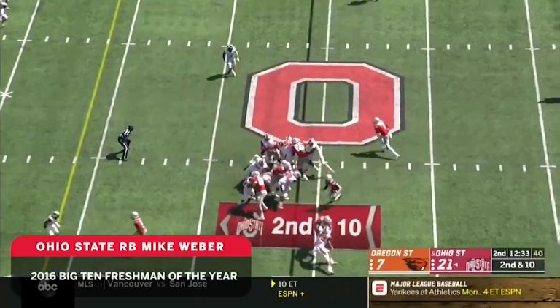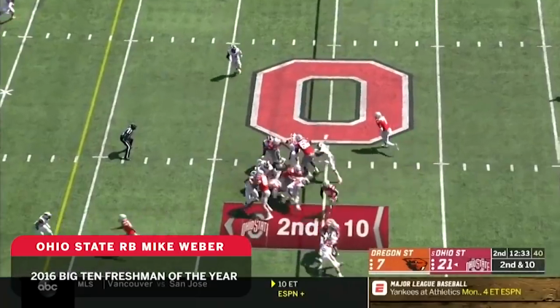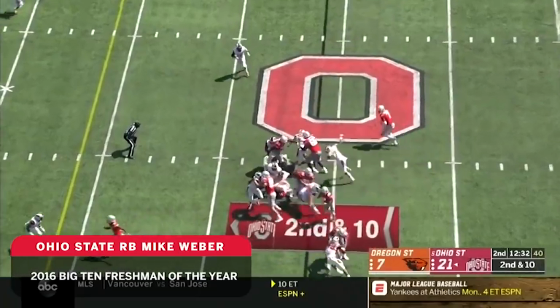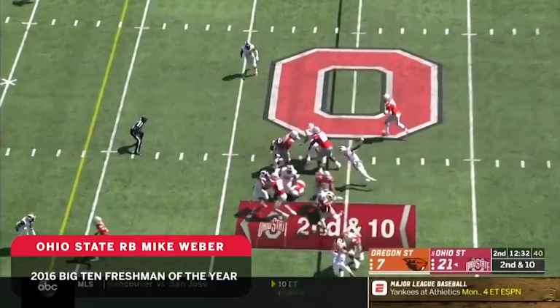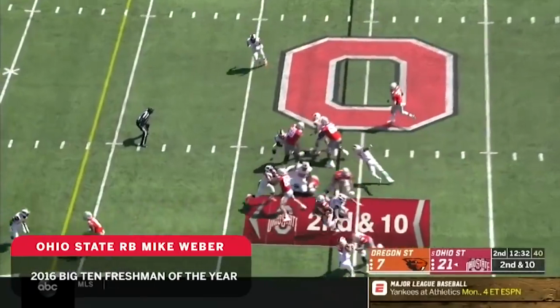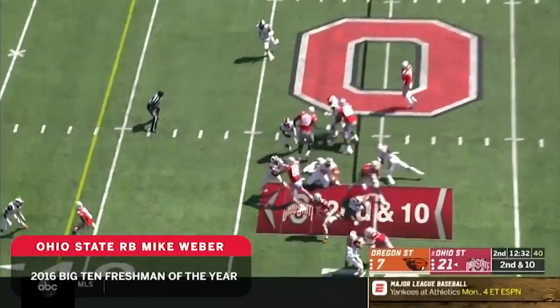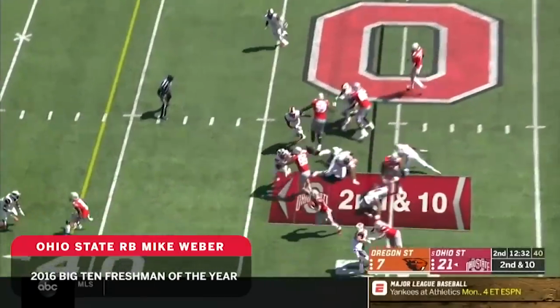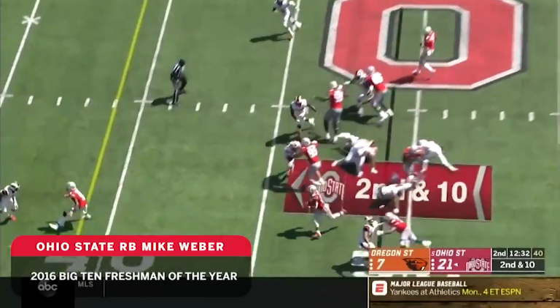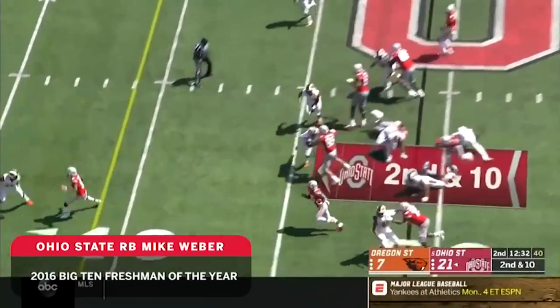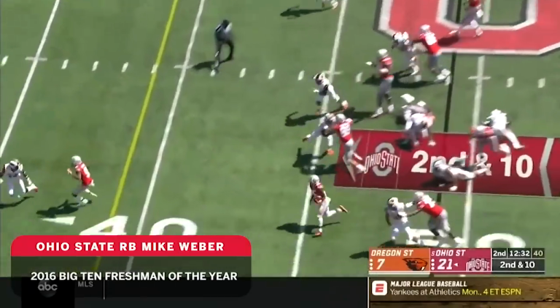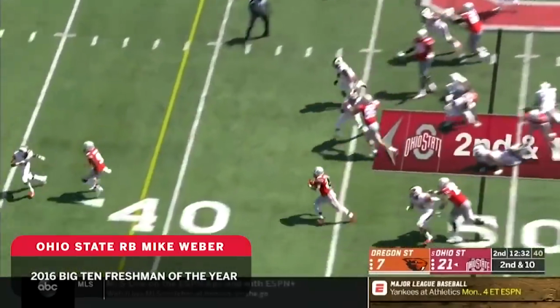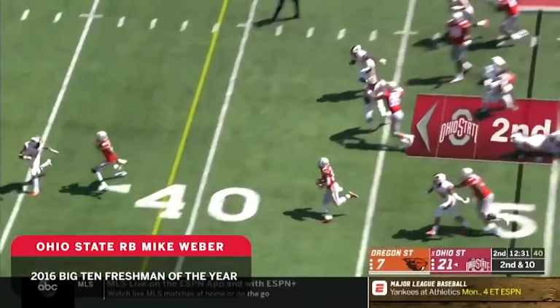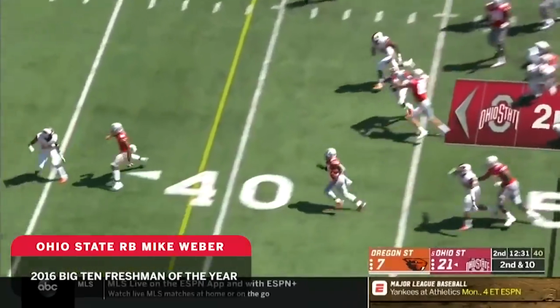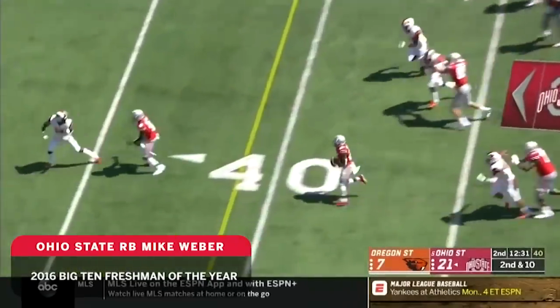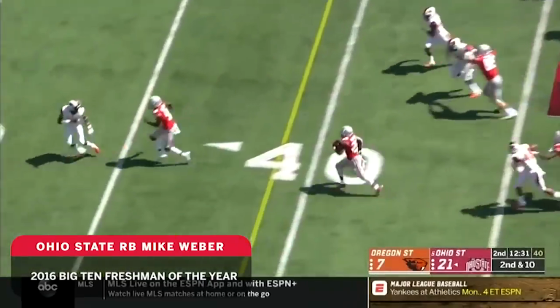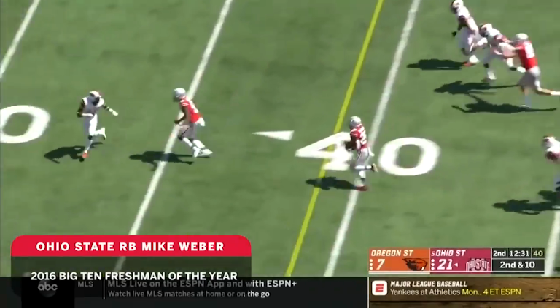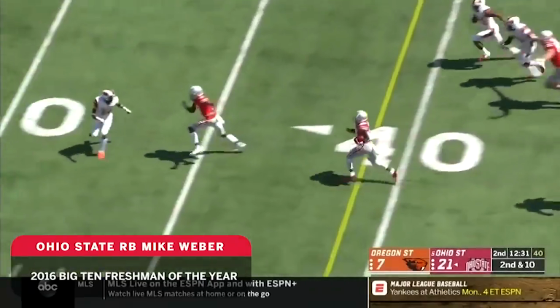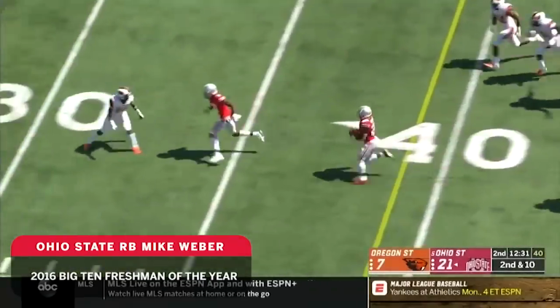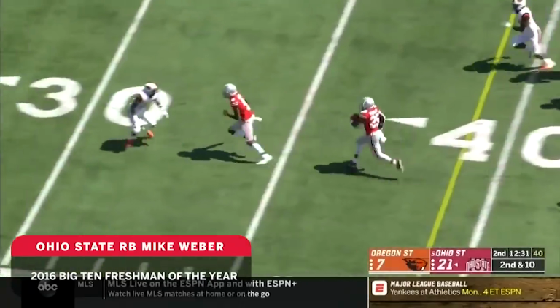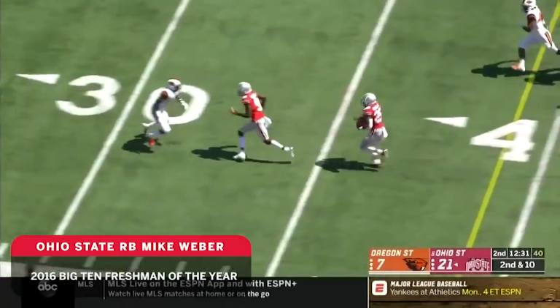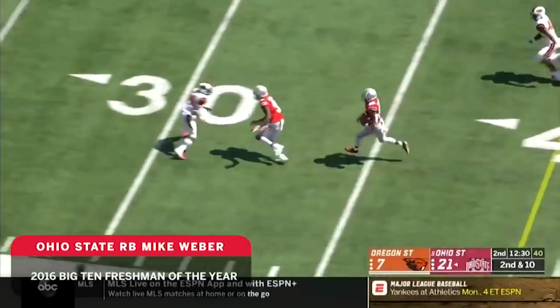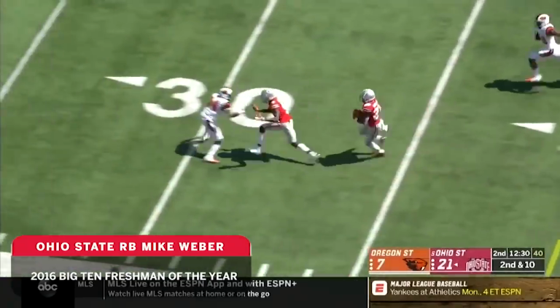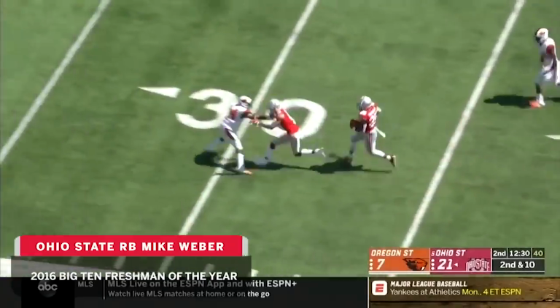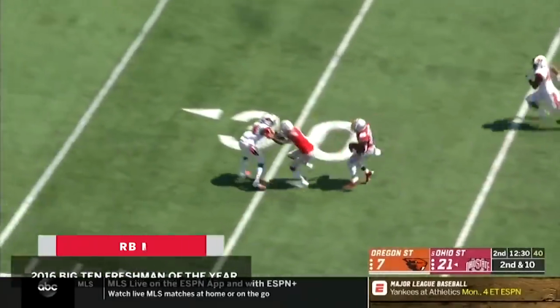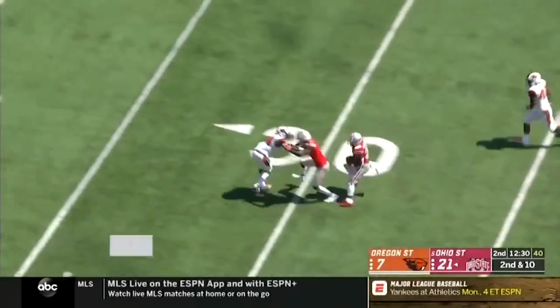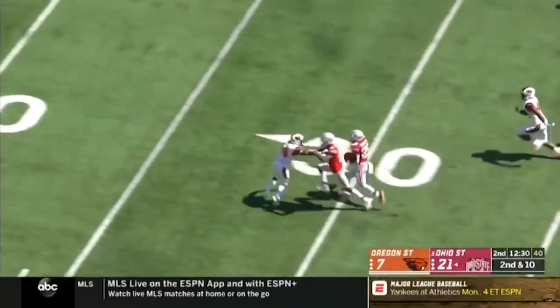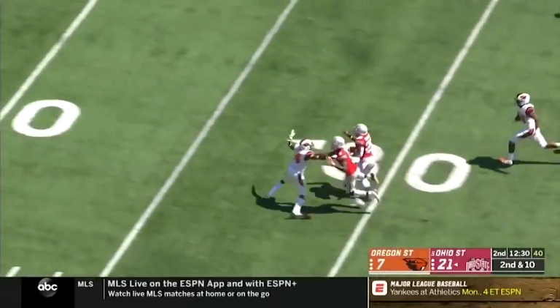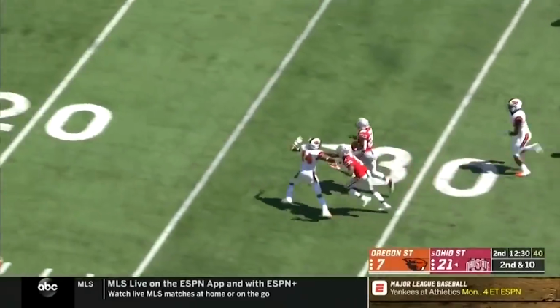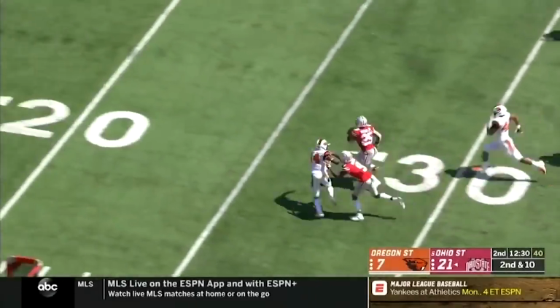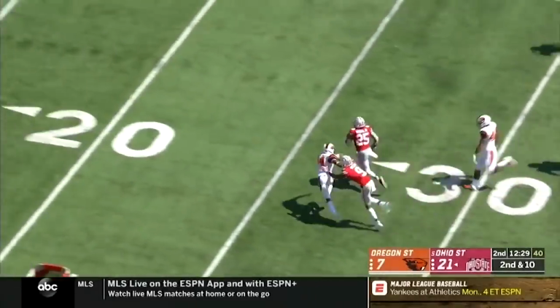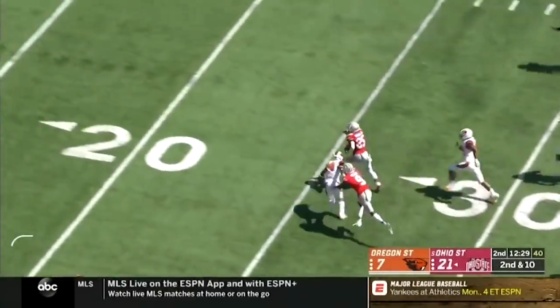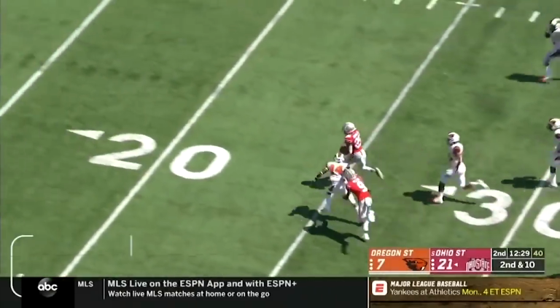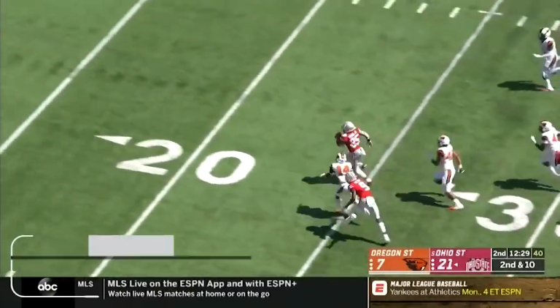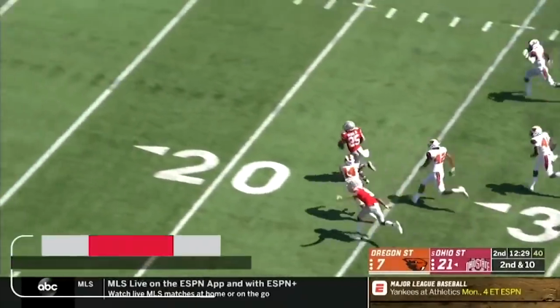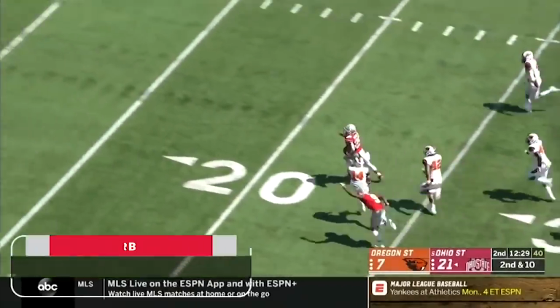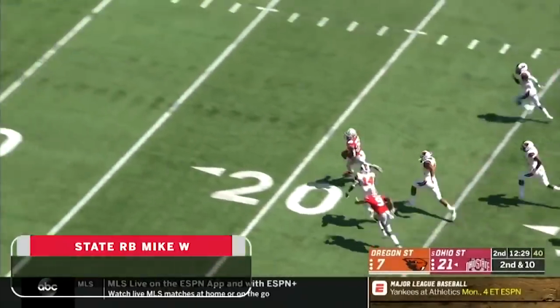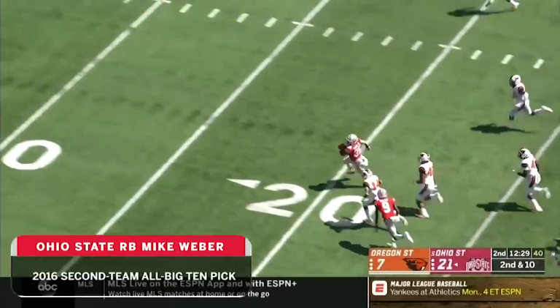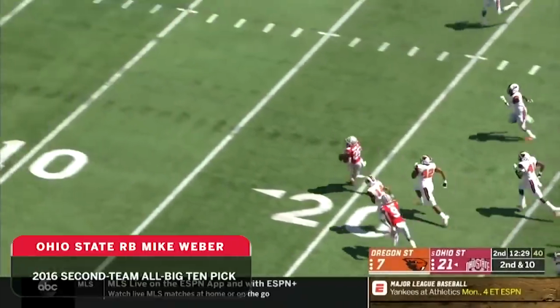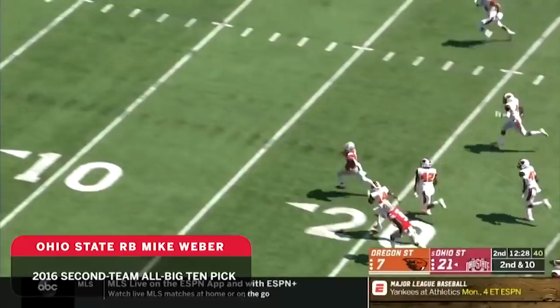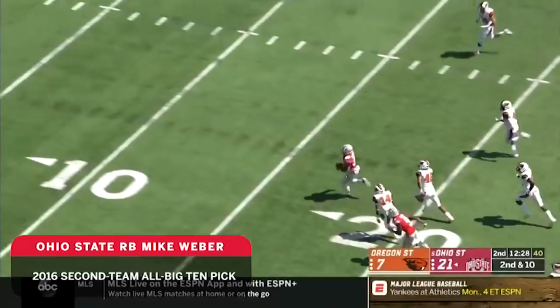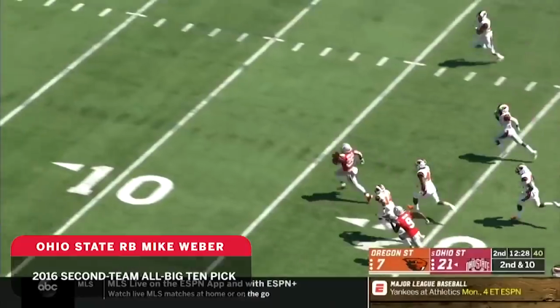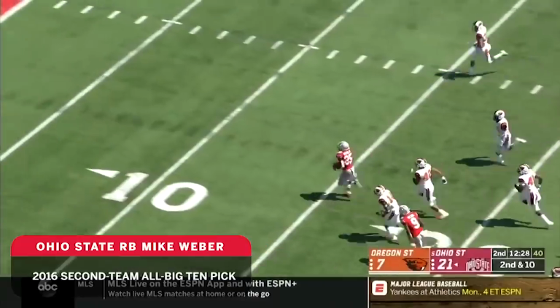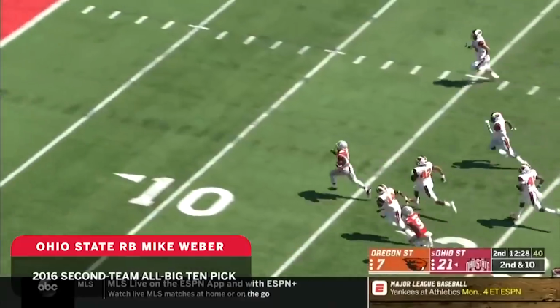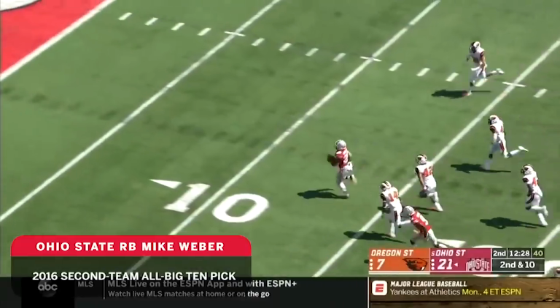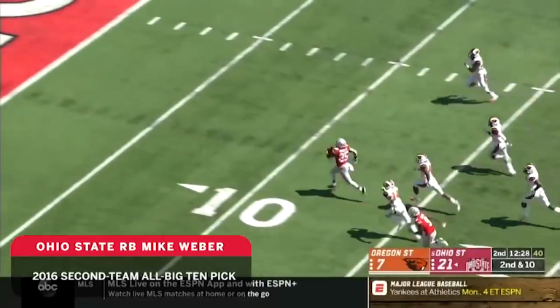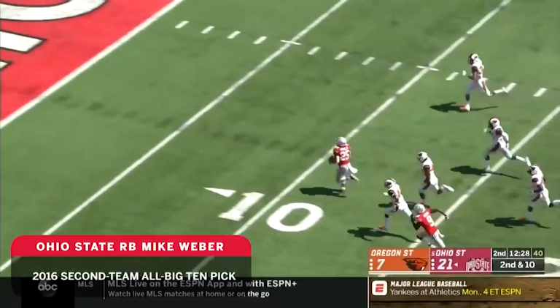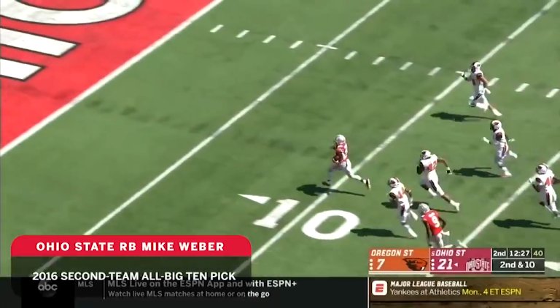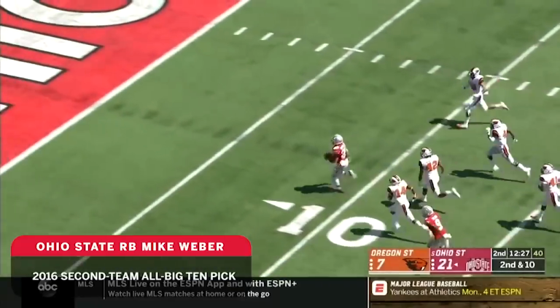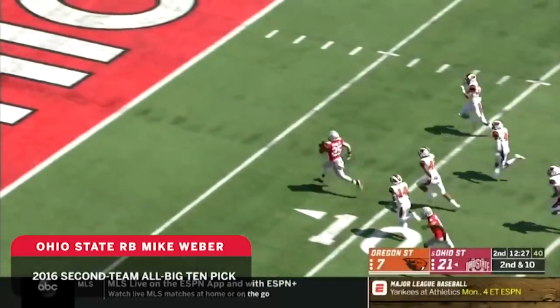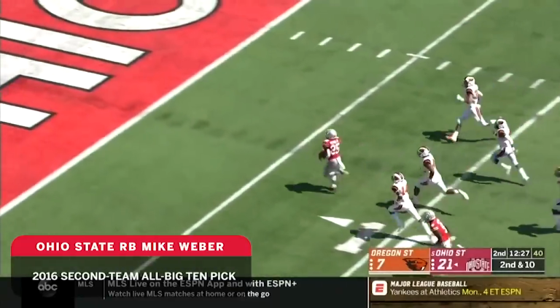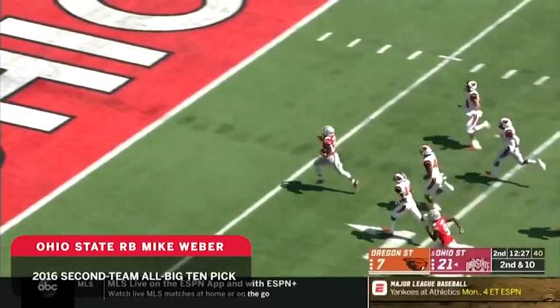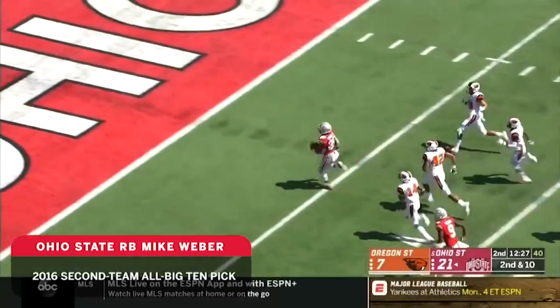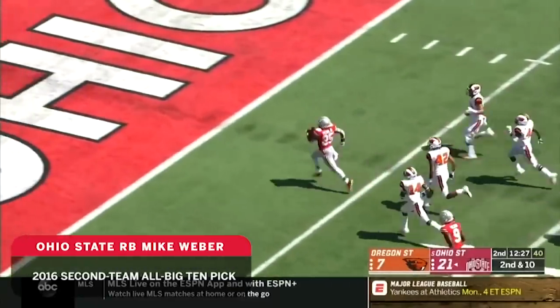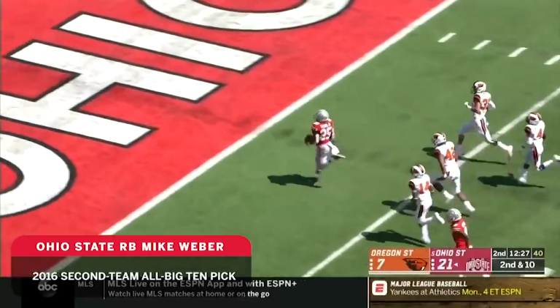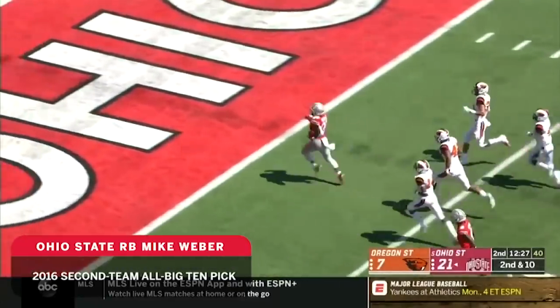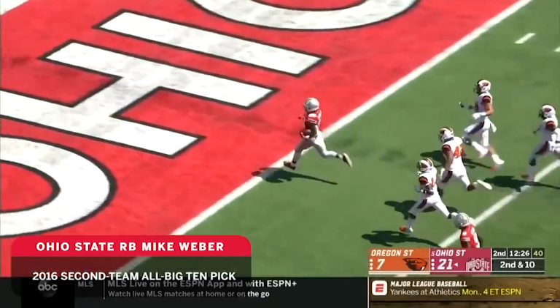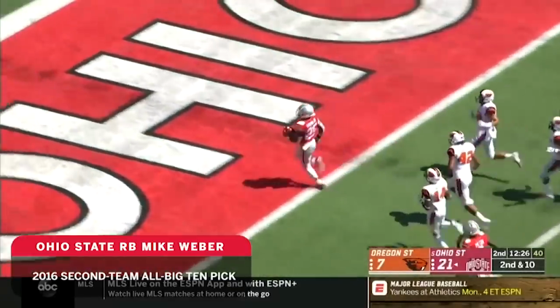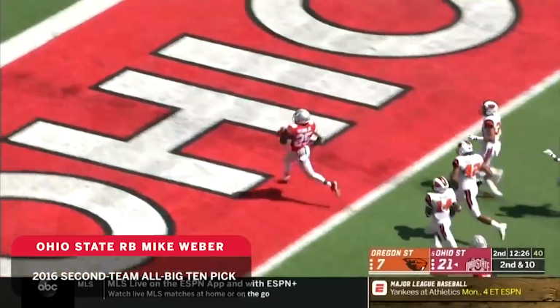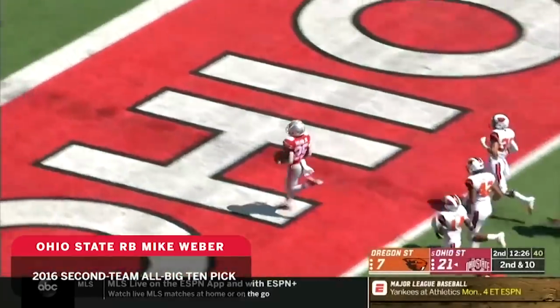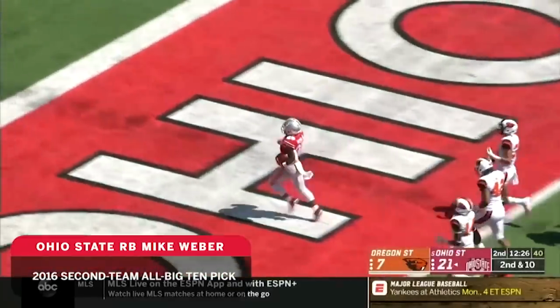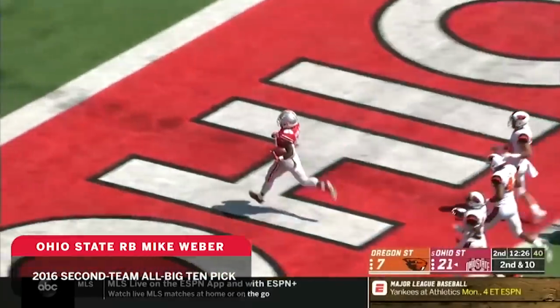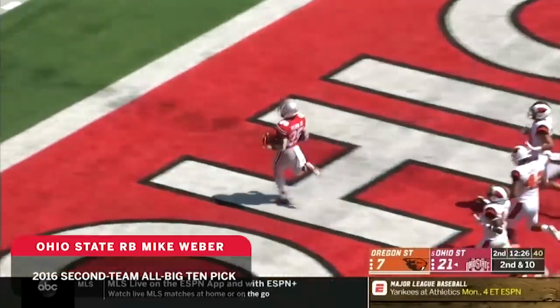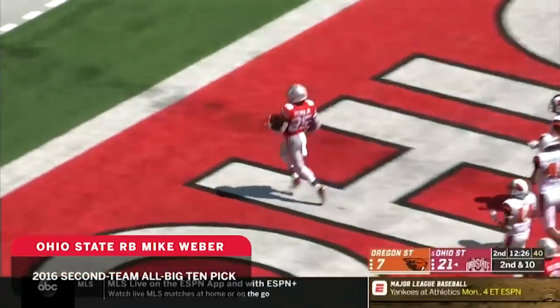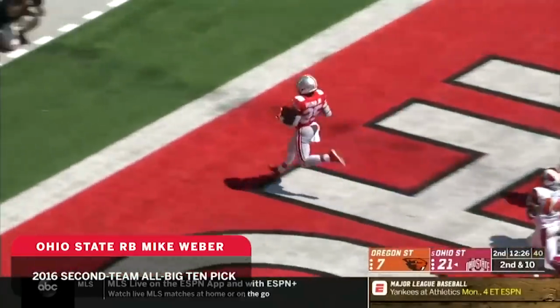Another handoff and Webber is loose inside the 30-yard line. Gets a block from the receiver. He's gone. Touchdown, Ohio State.